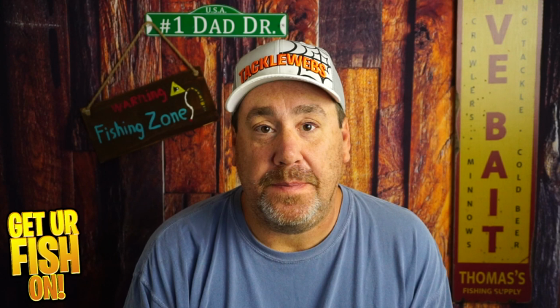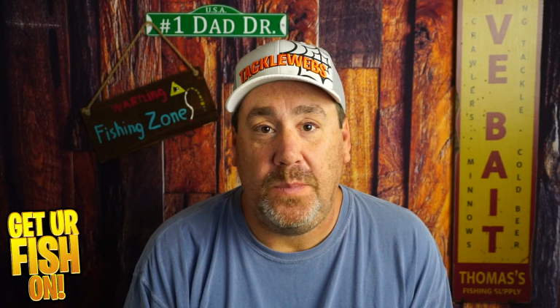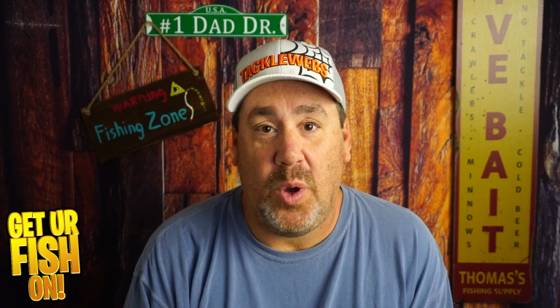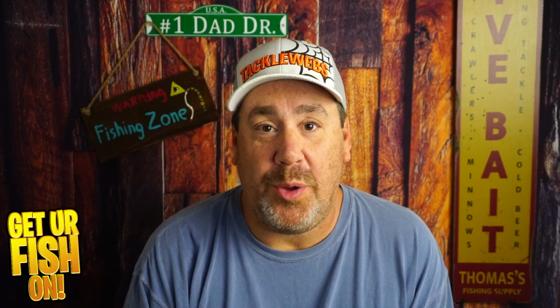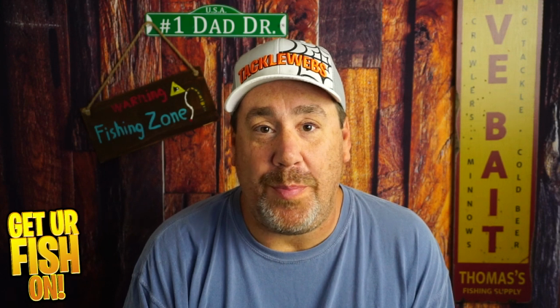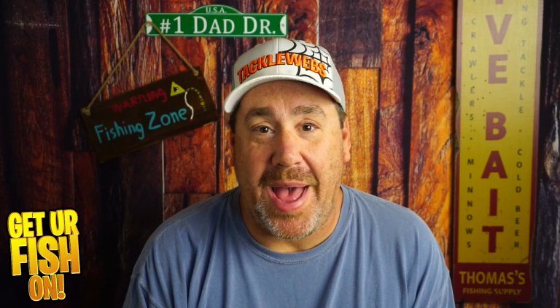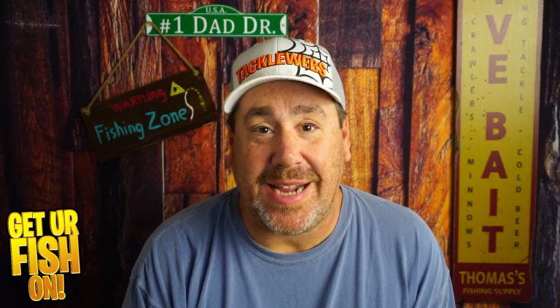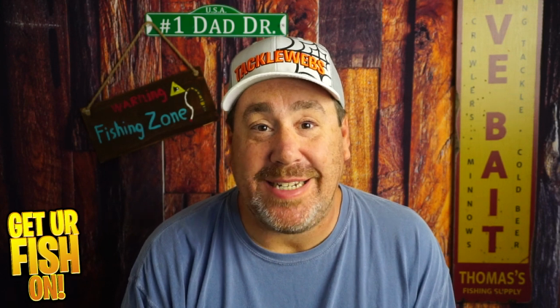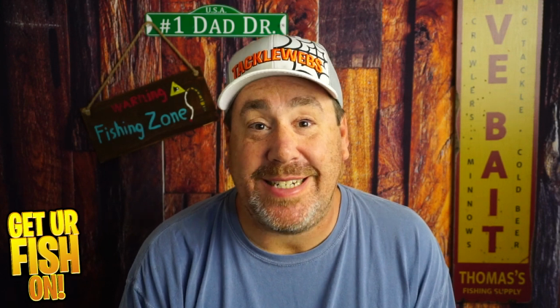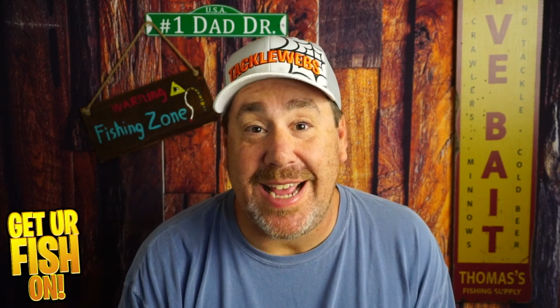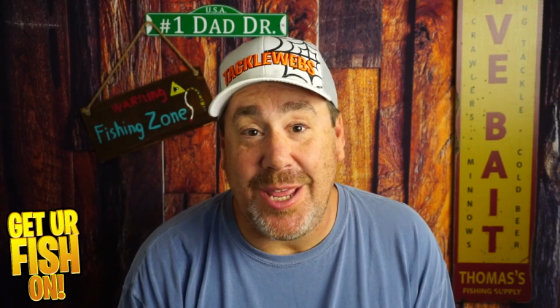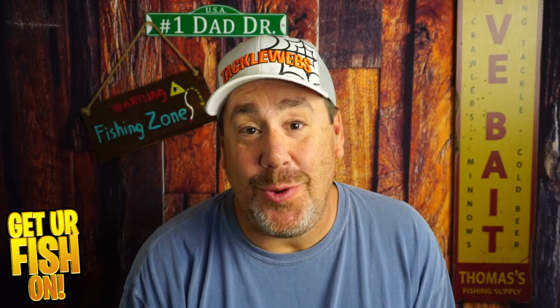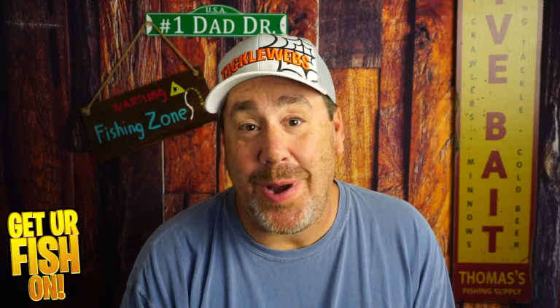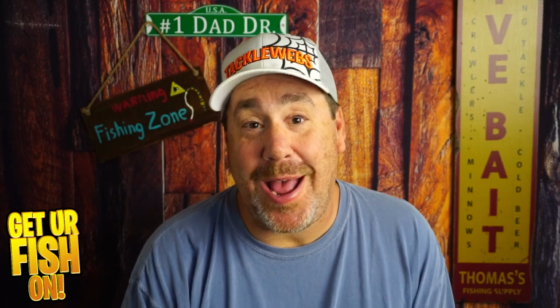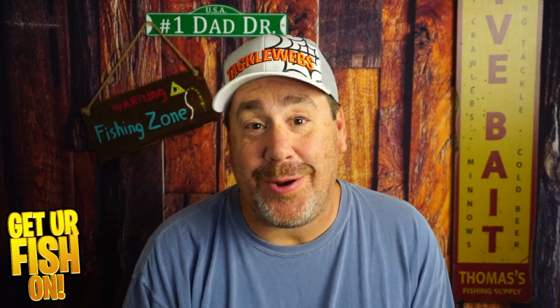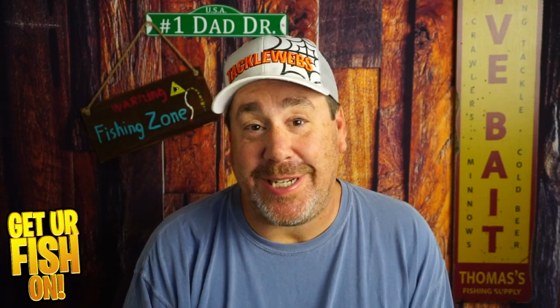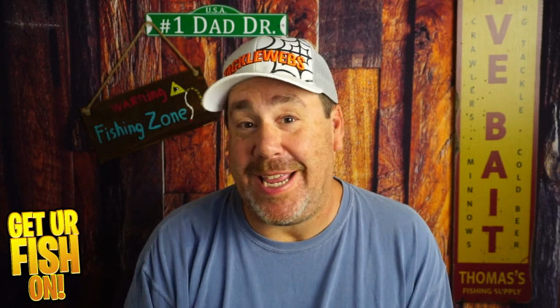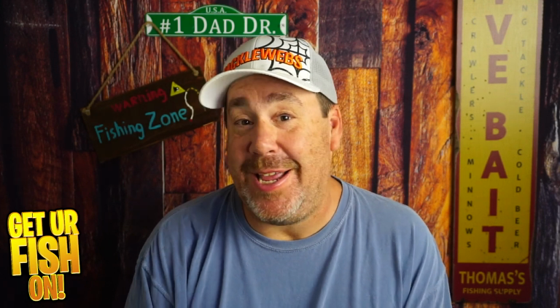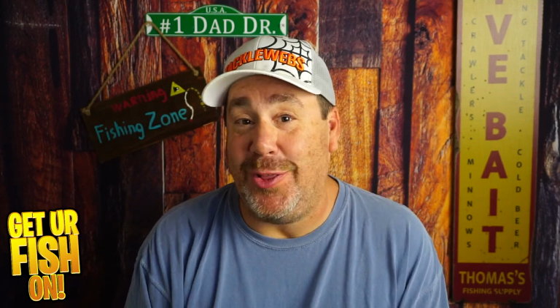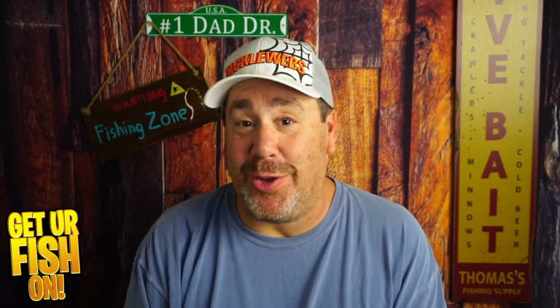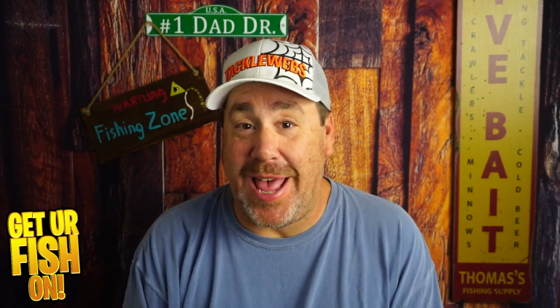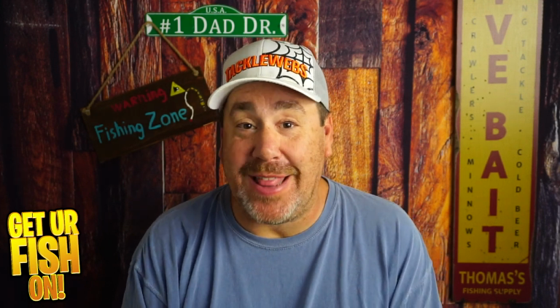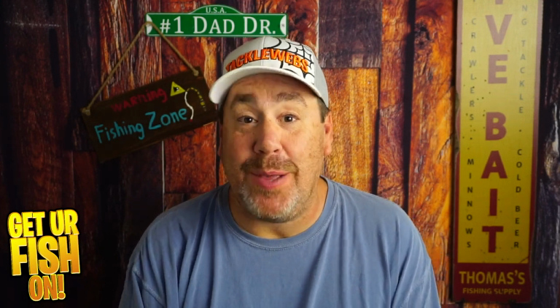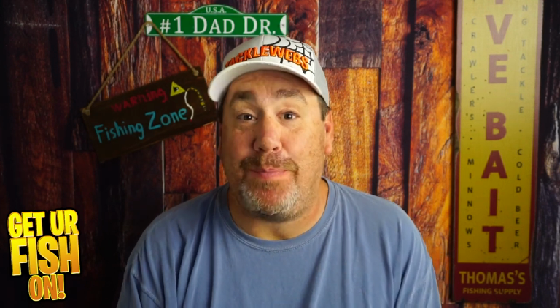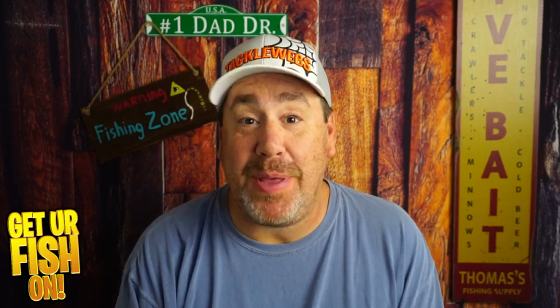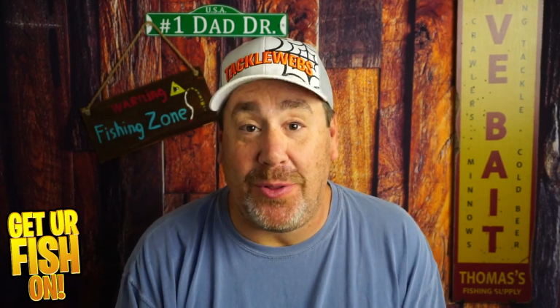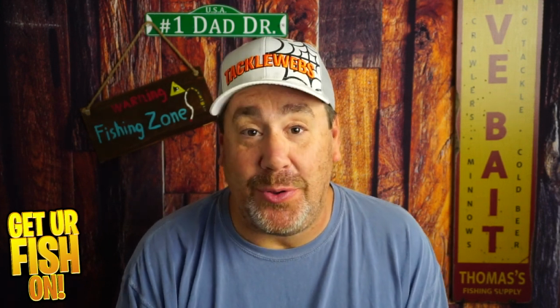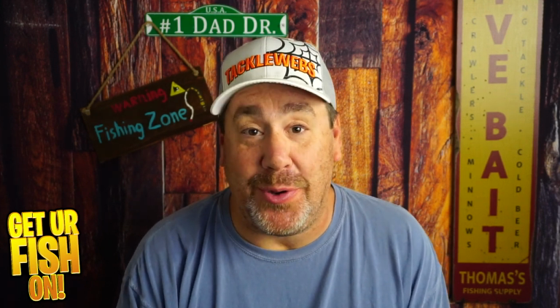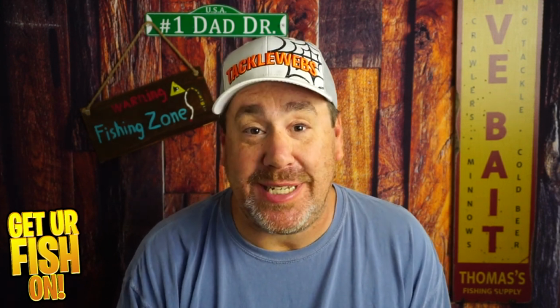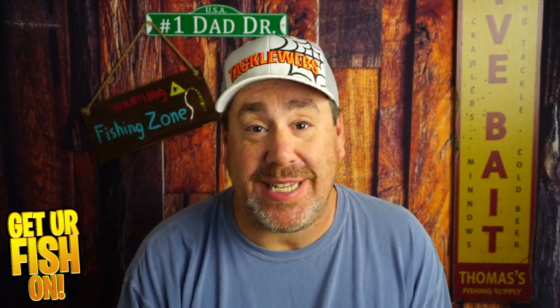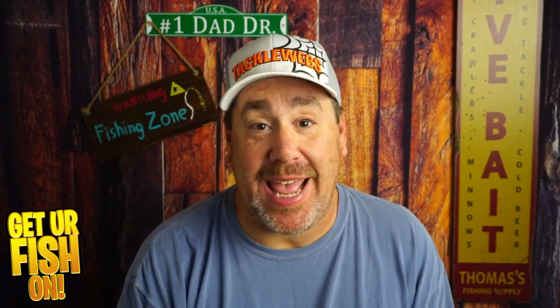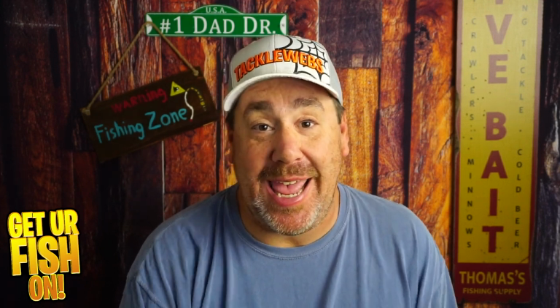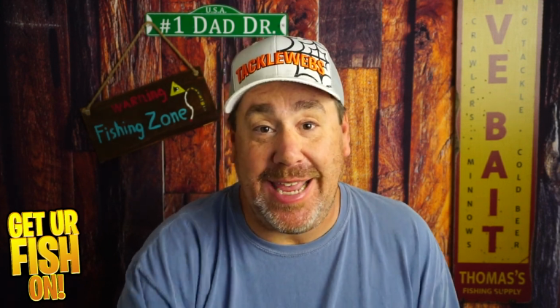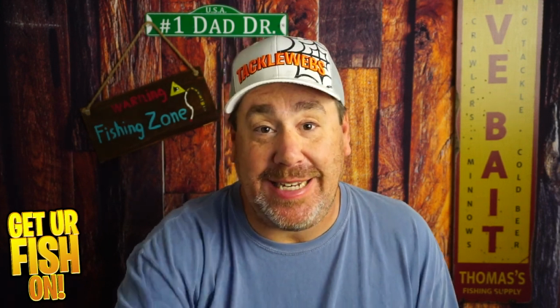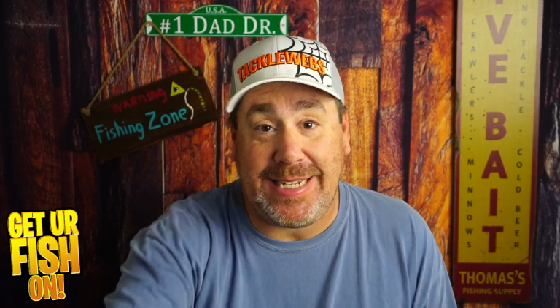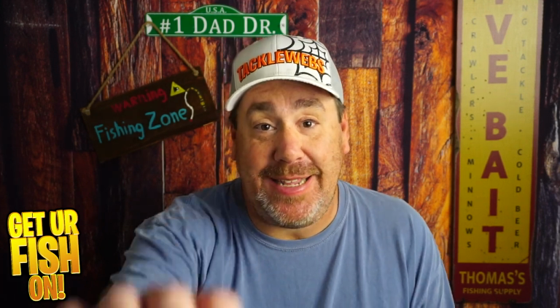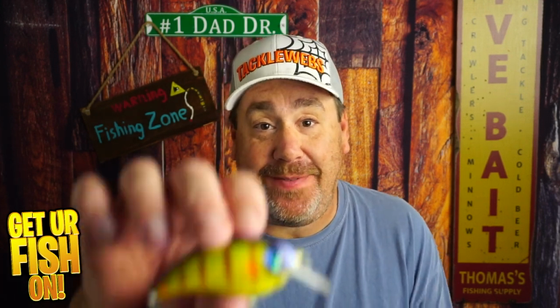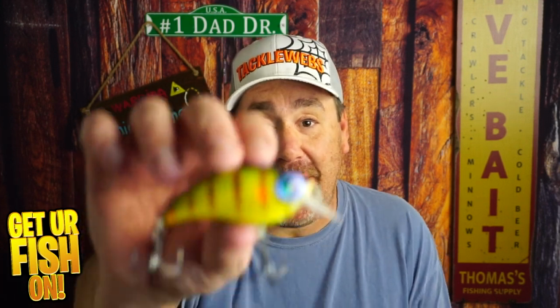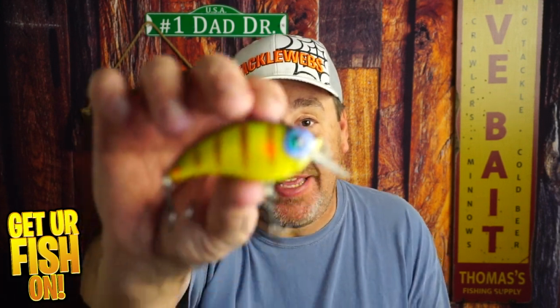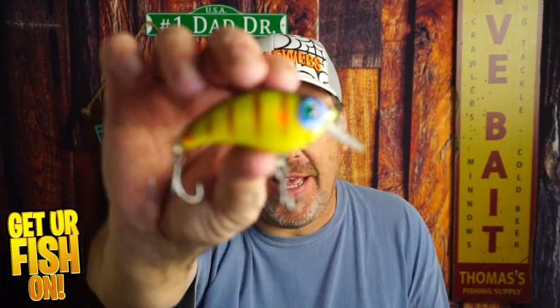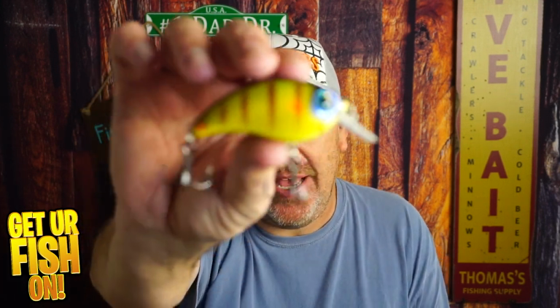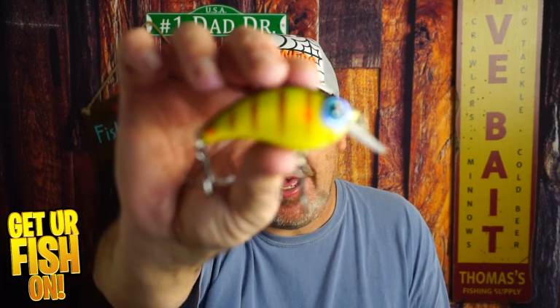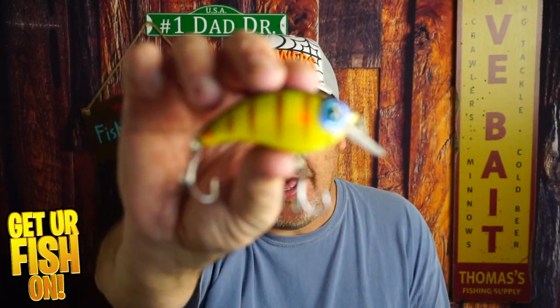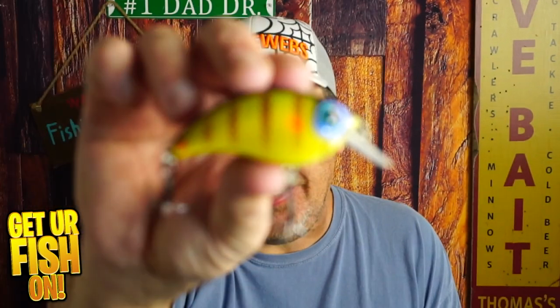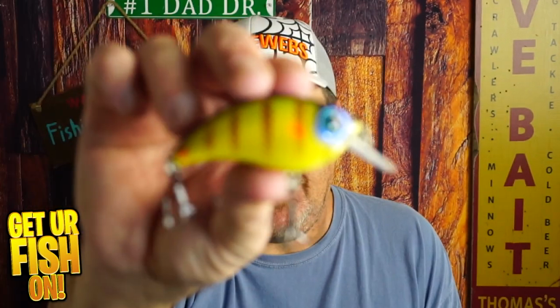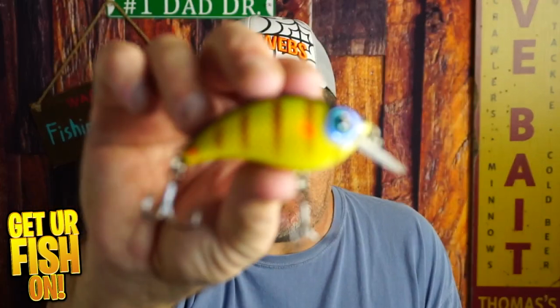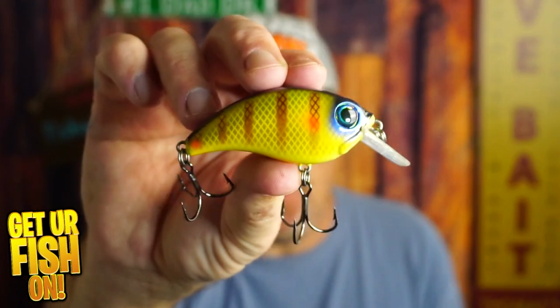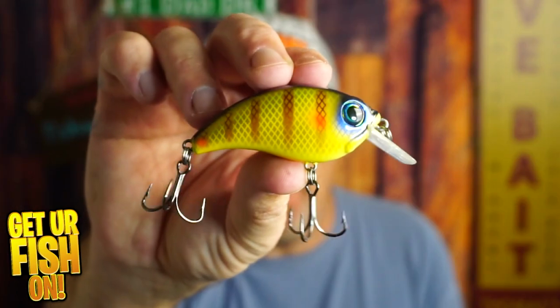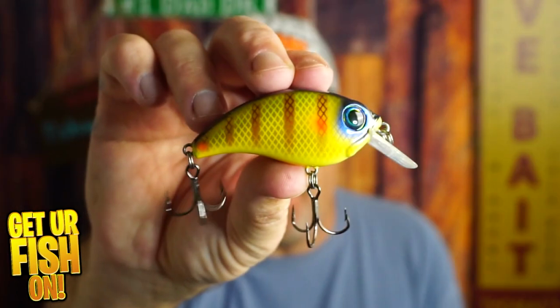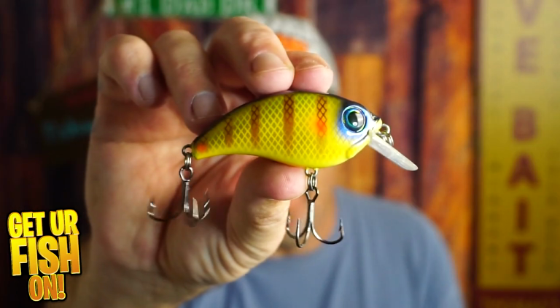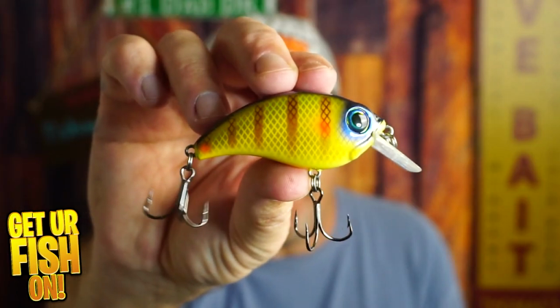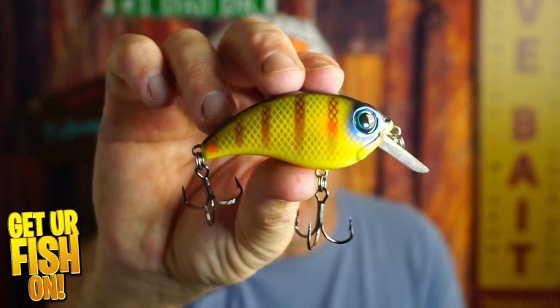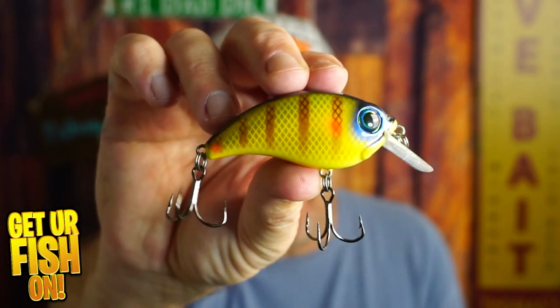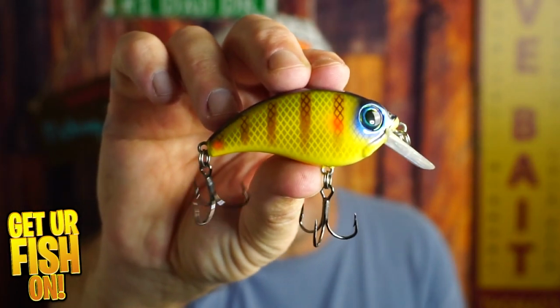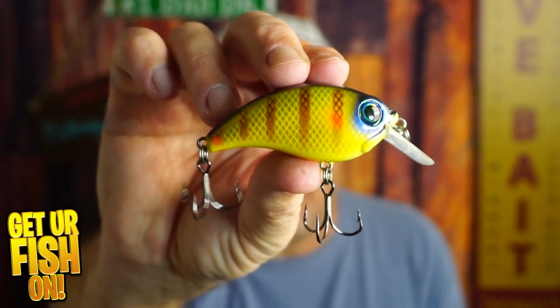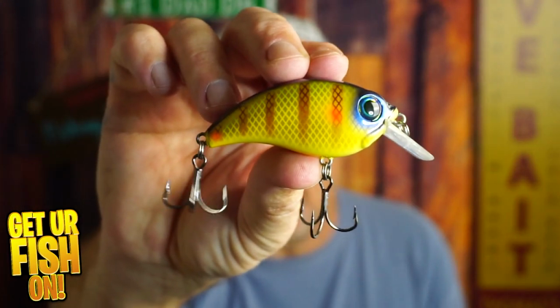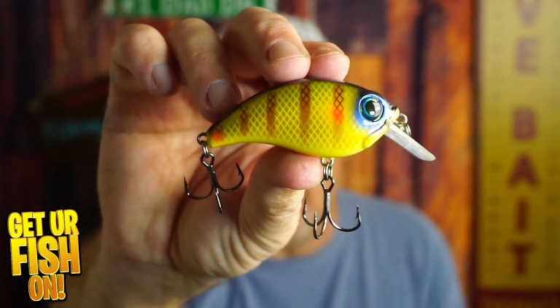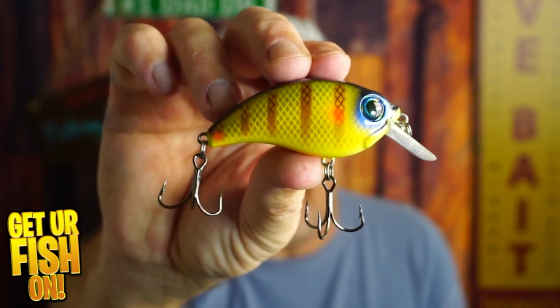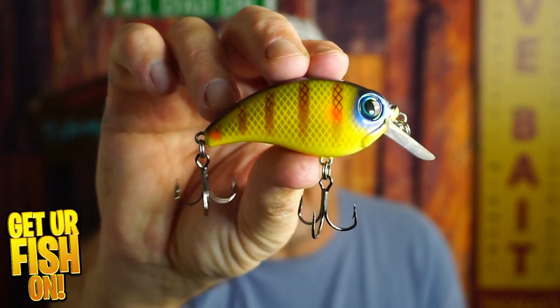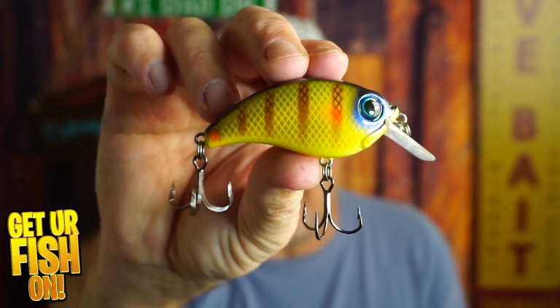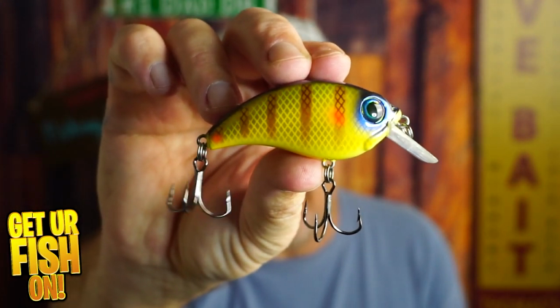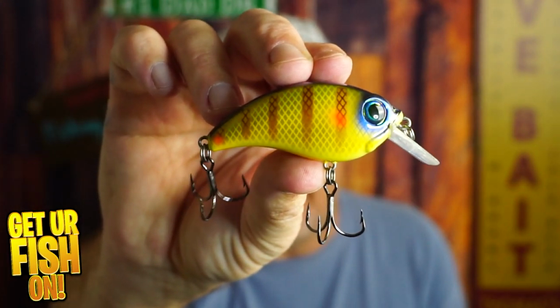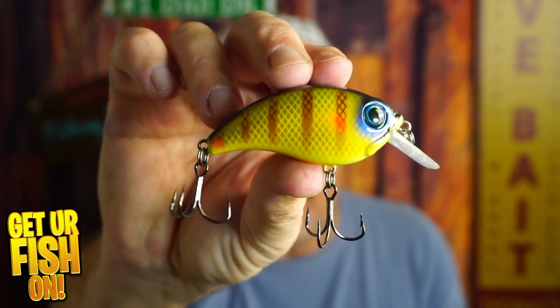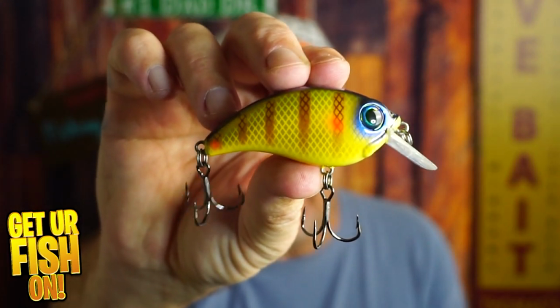Welcome back. Today you and I are taking a look at the Bill Lewis ATV 2.5 Square Bill Crankbait.